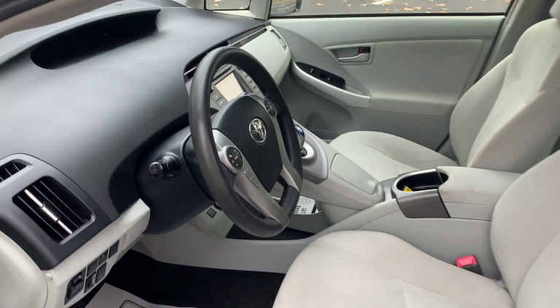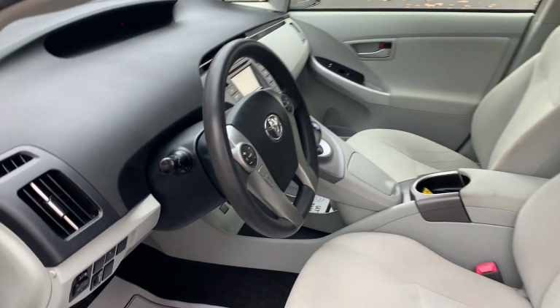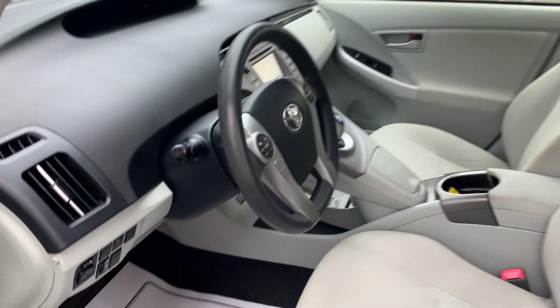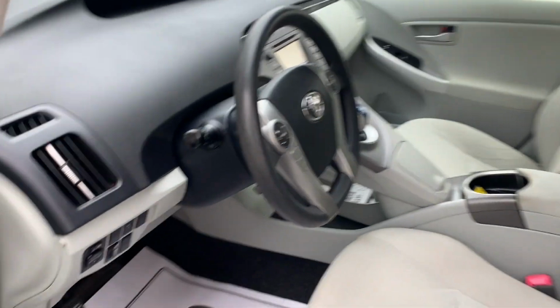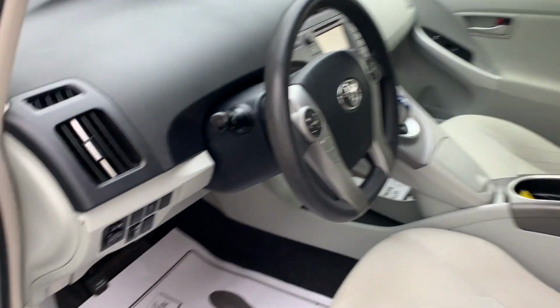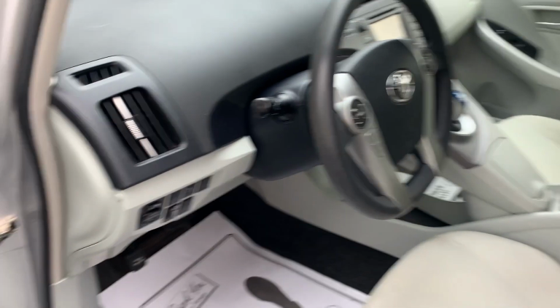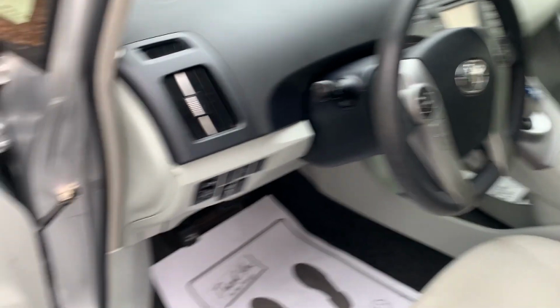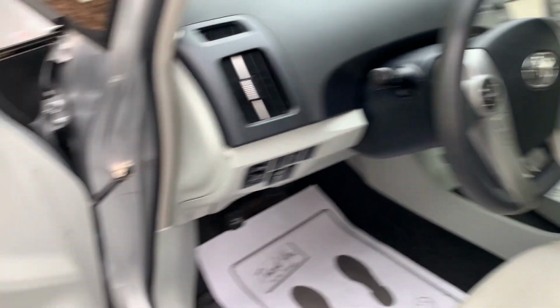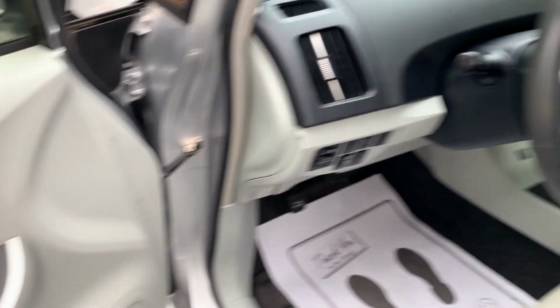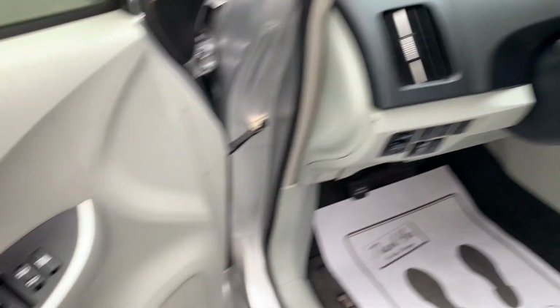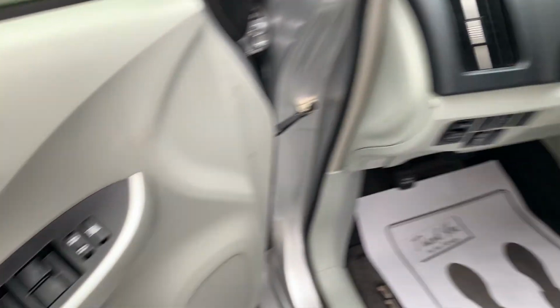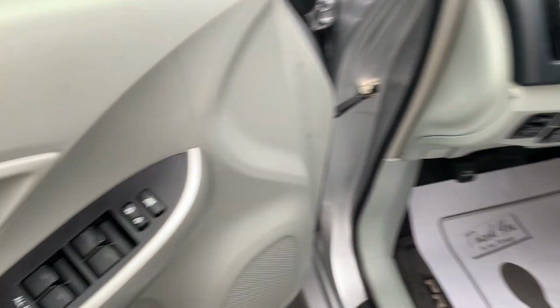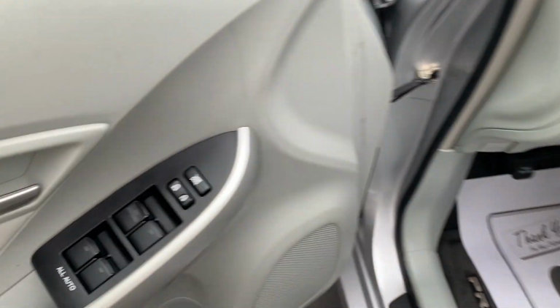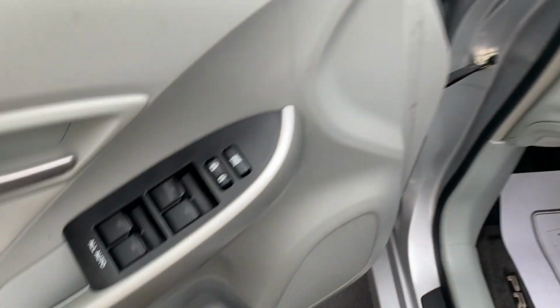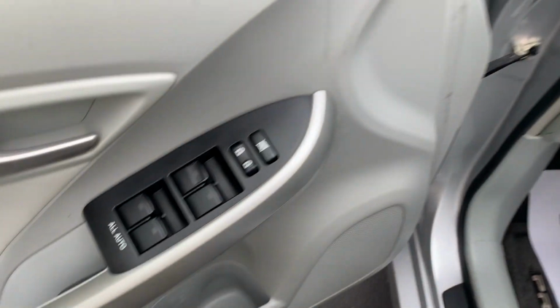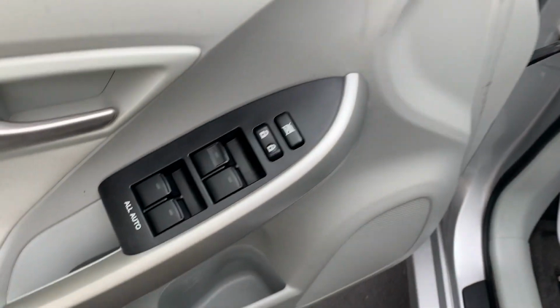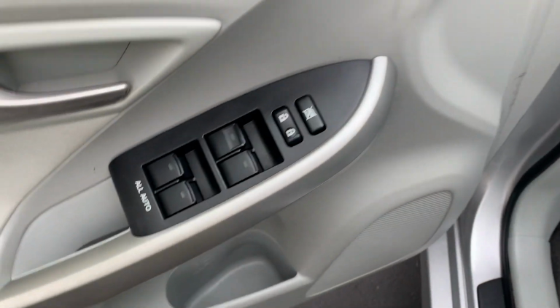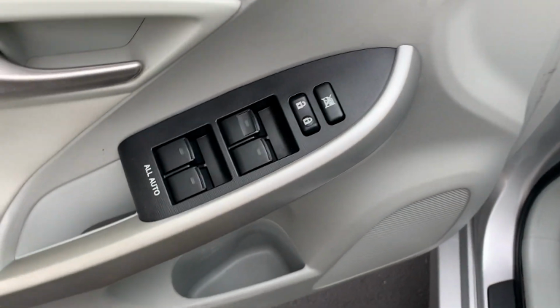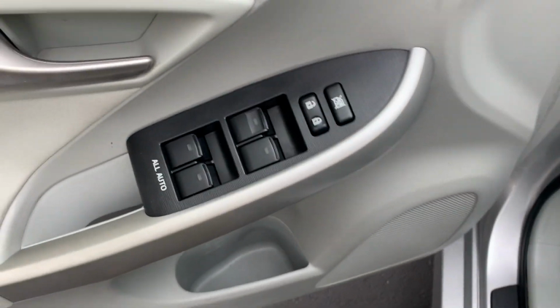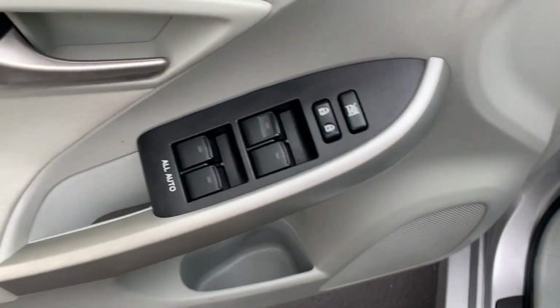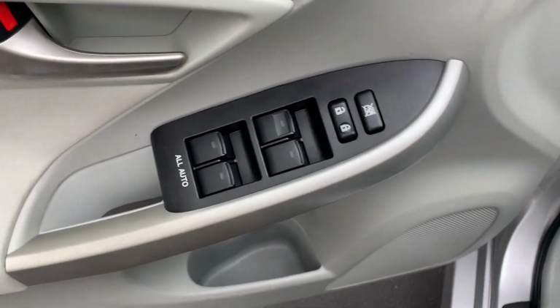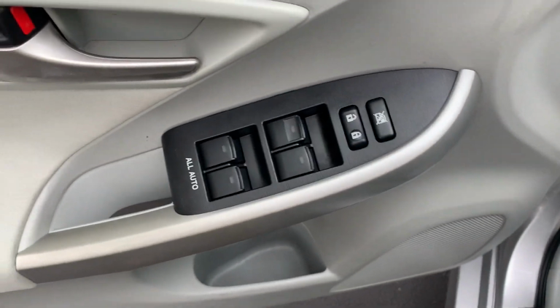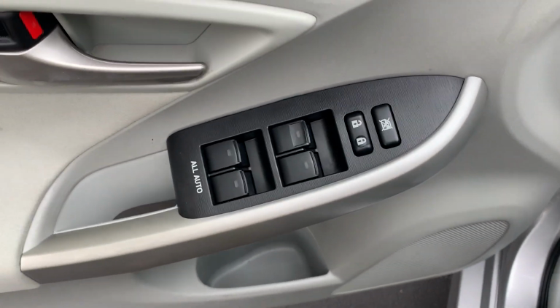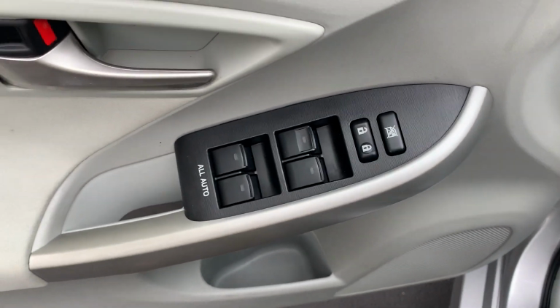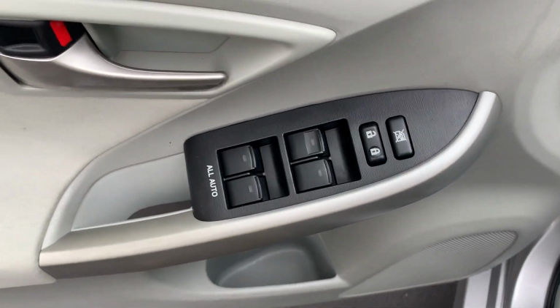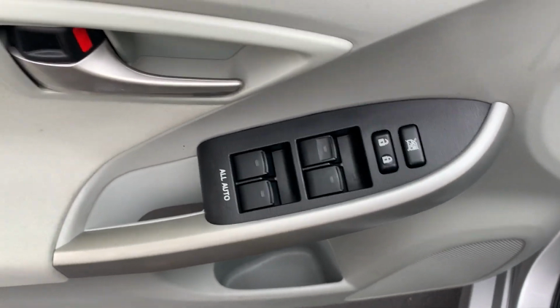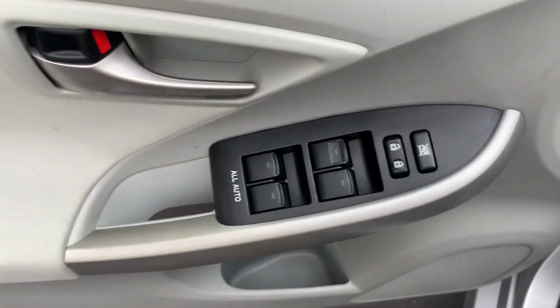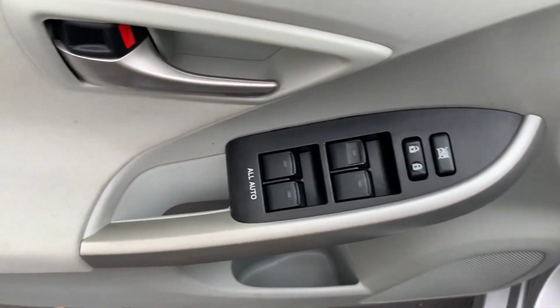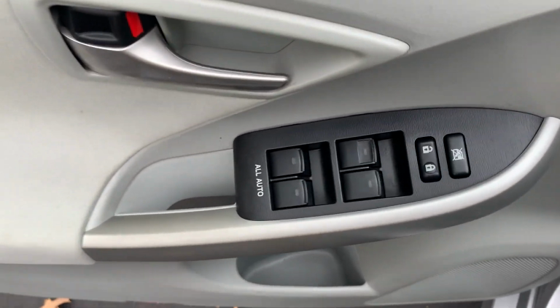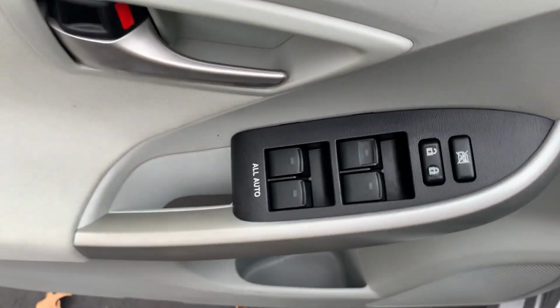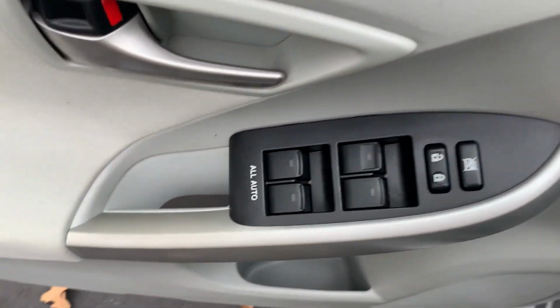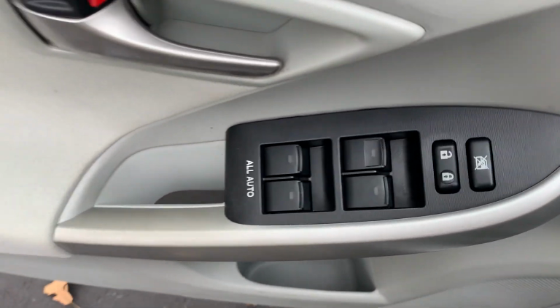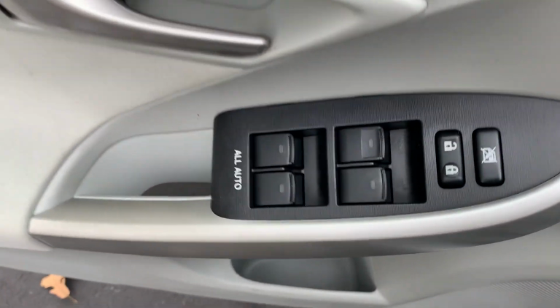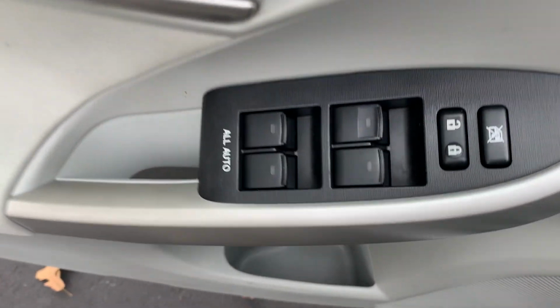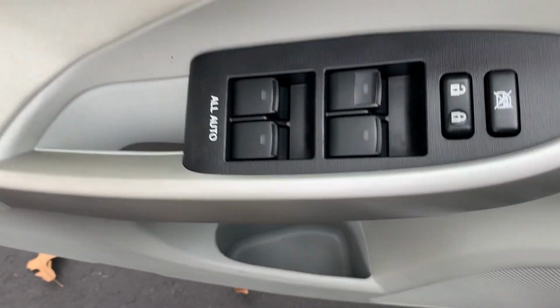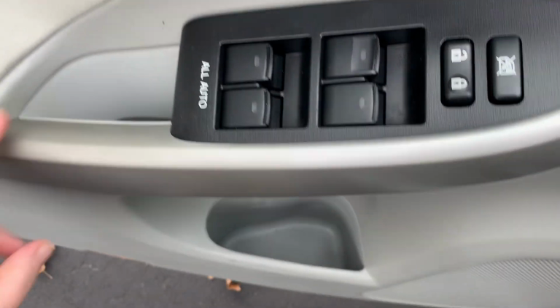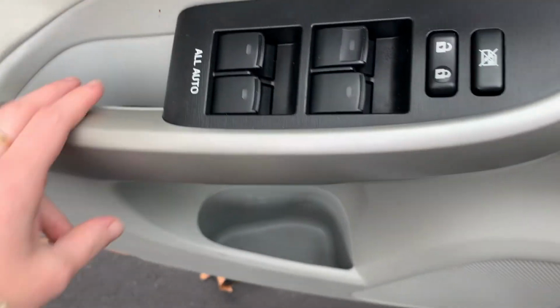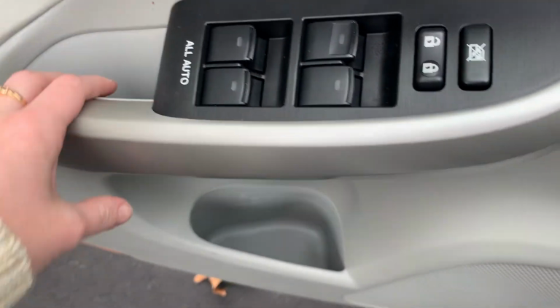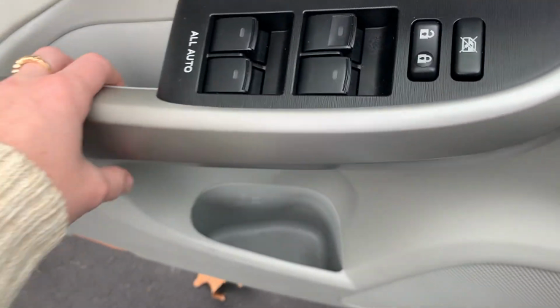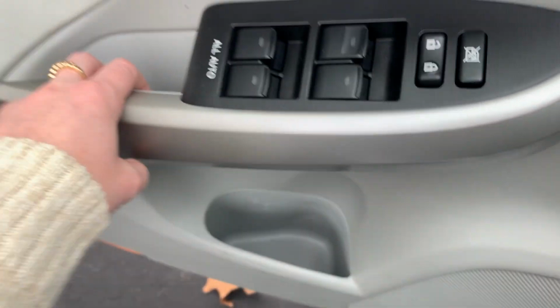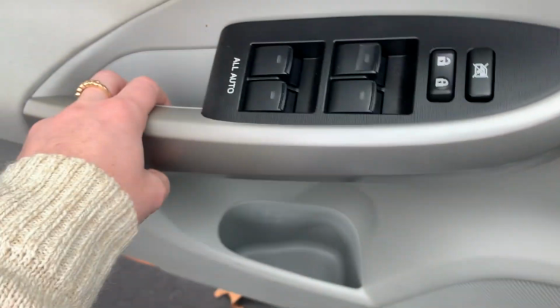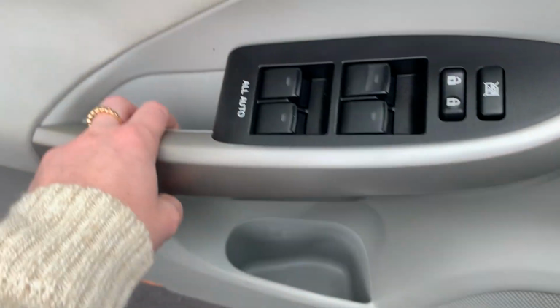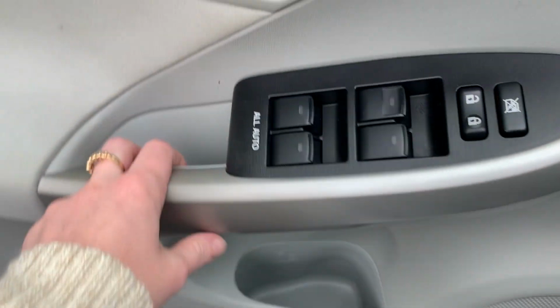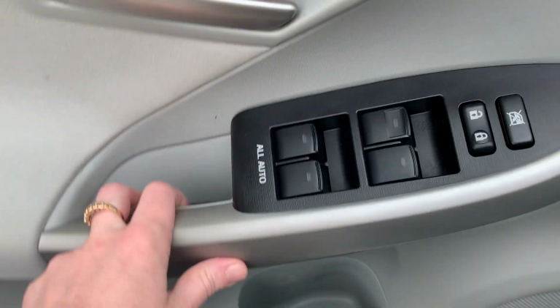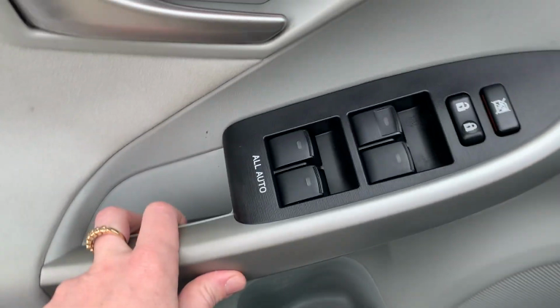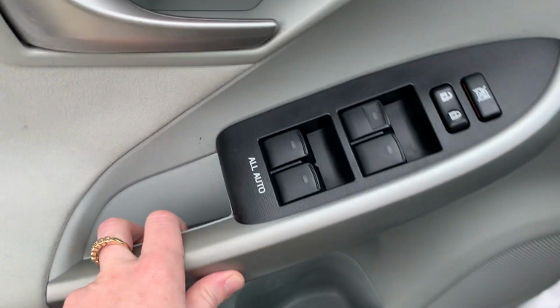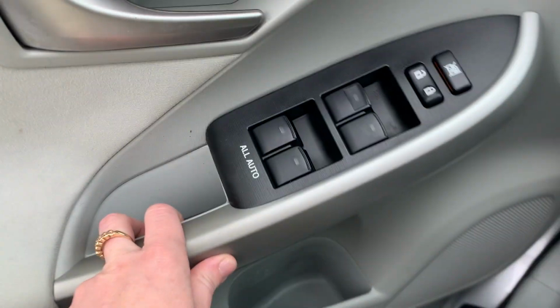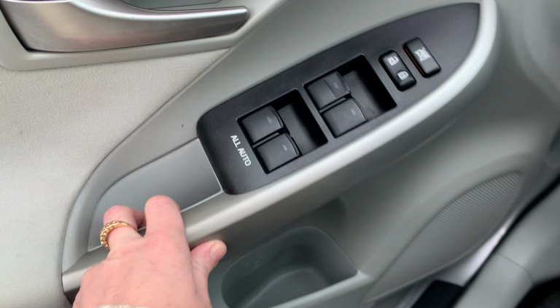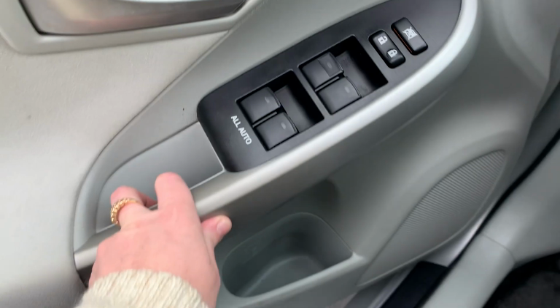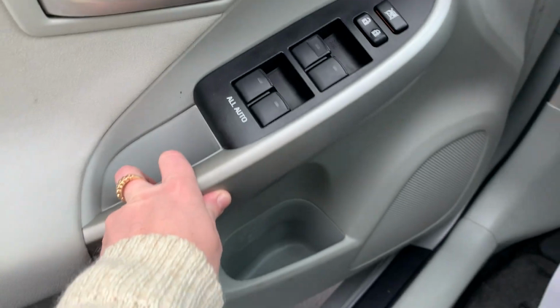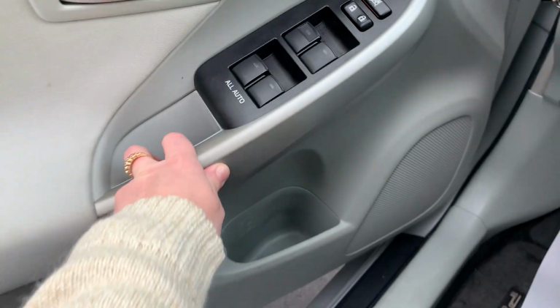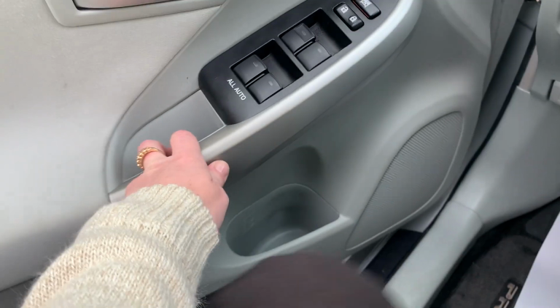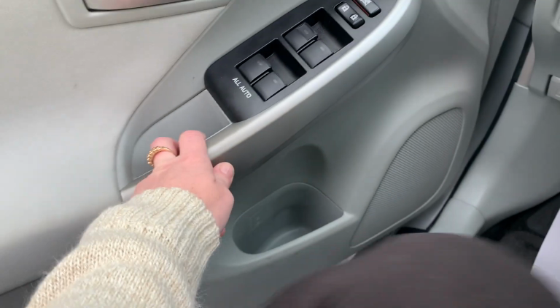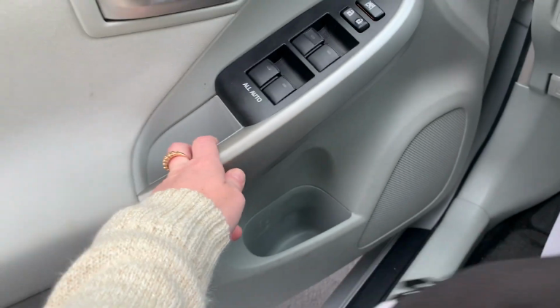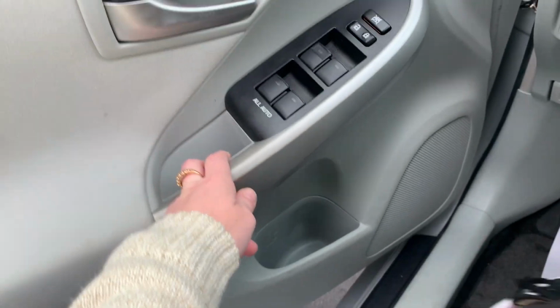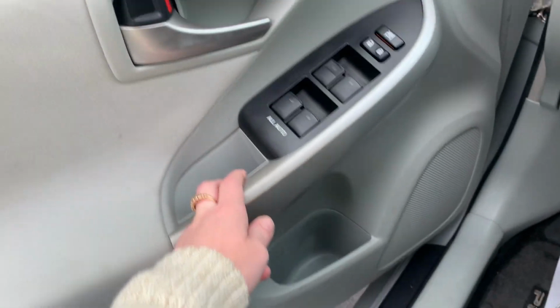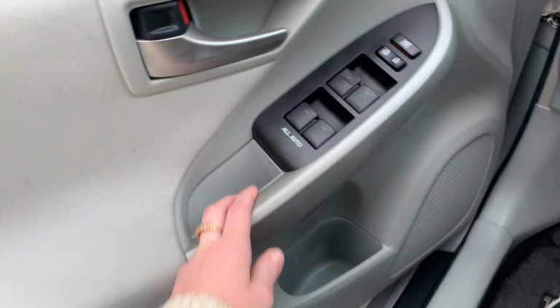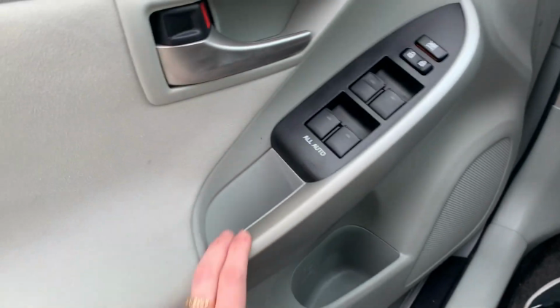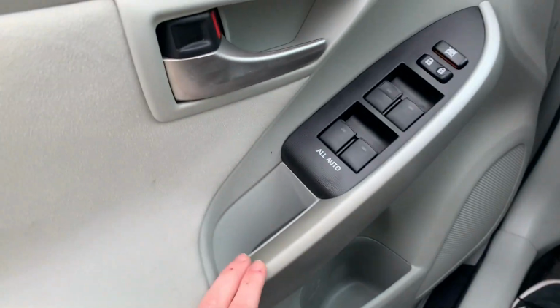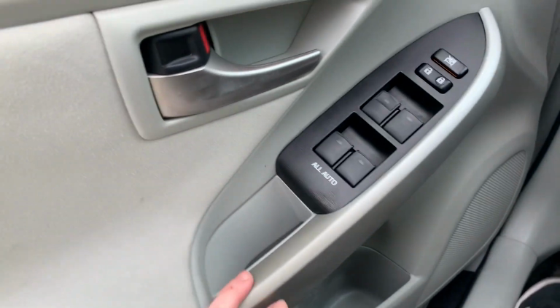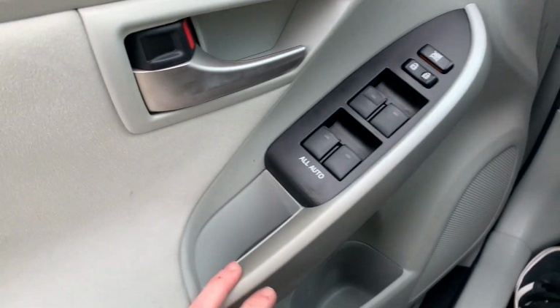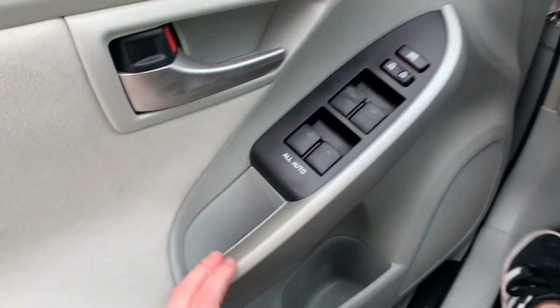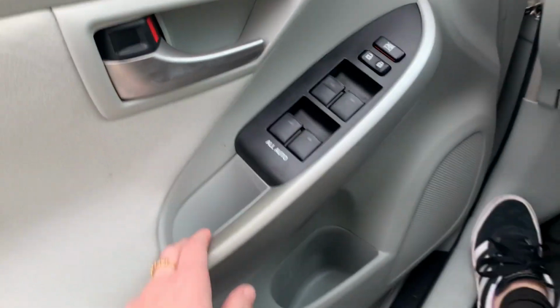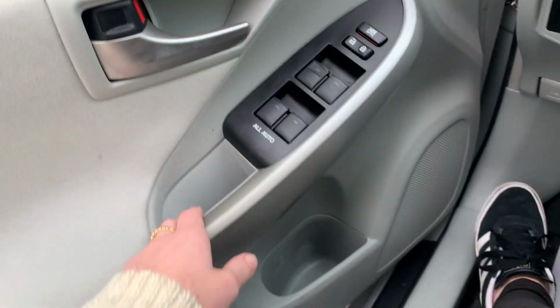It has cloth interior, factory floor mats, all automatic windows, power locks, and power mirrors.